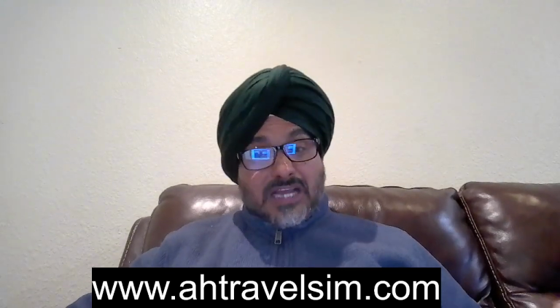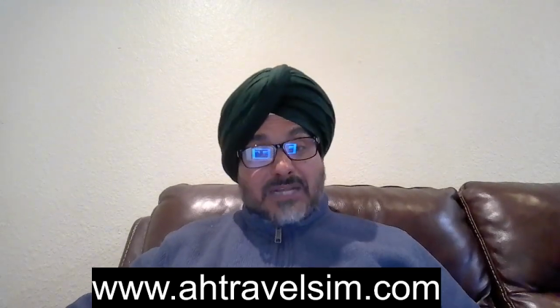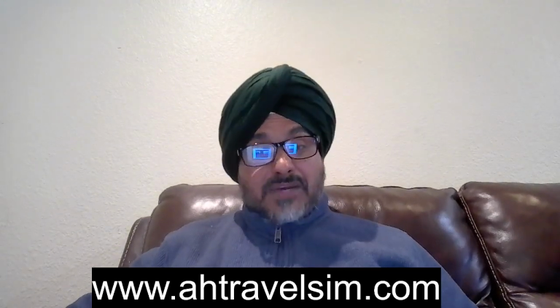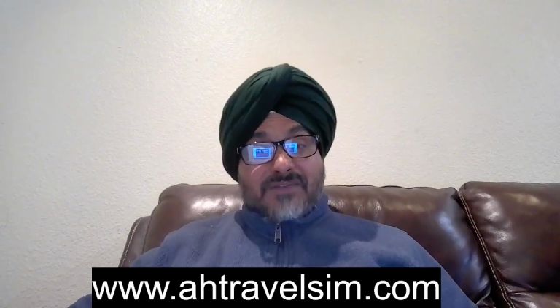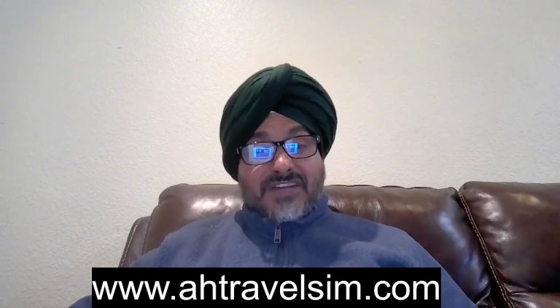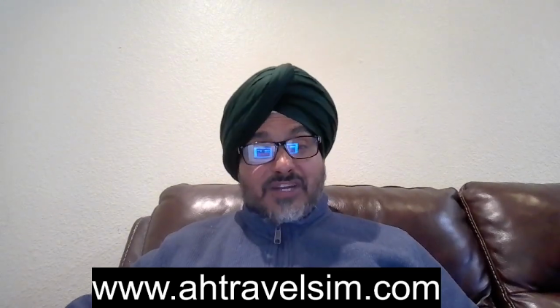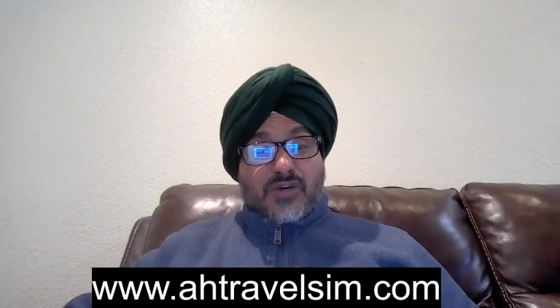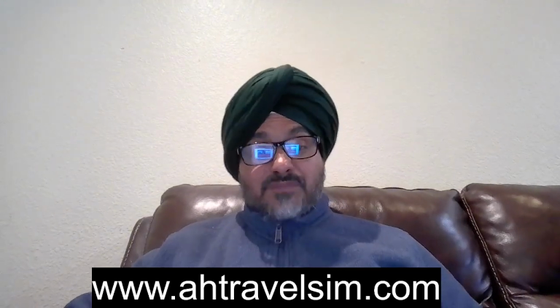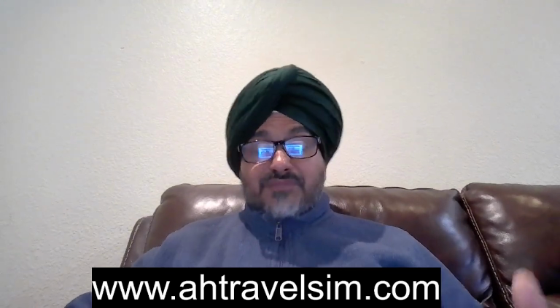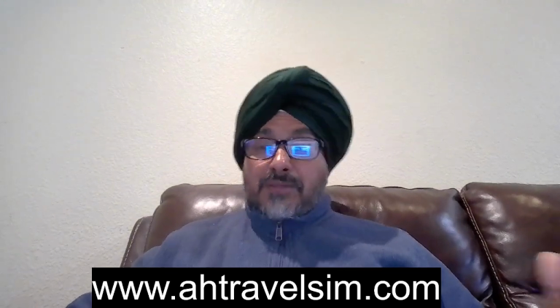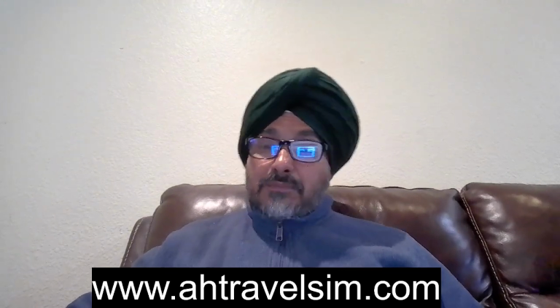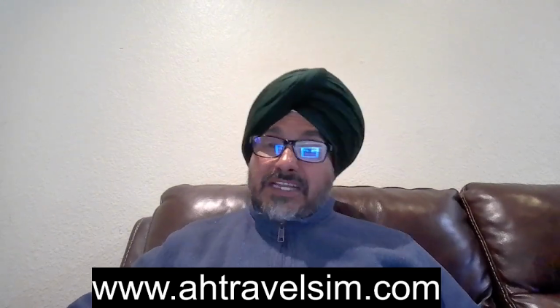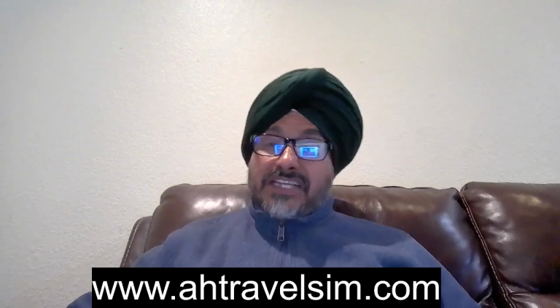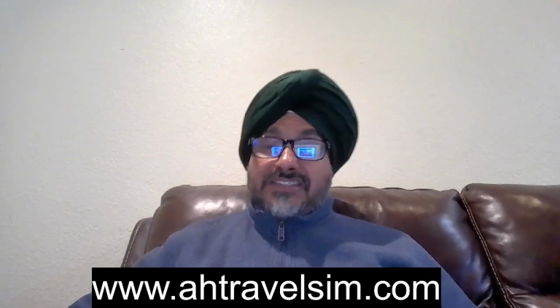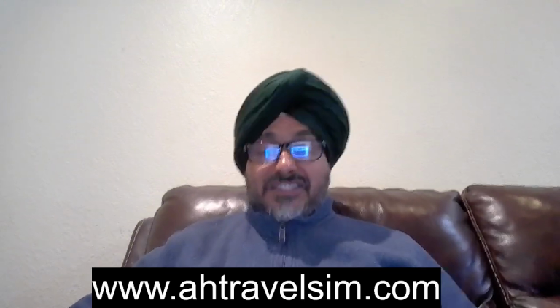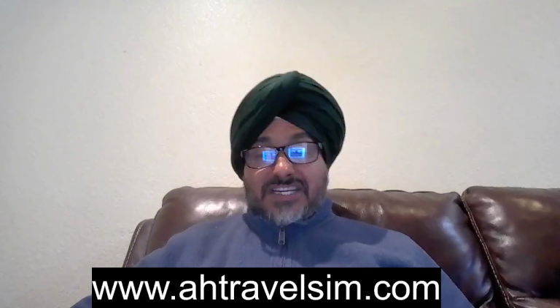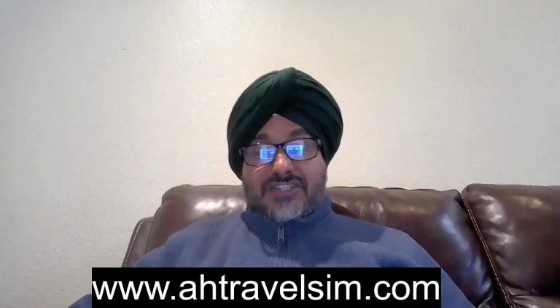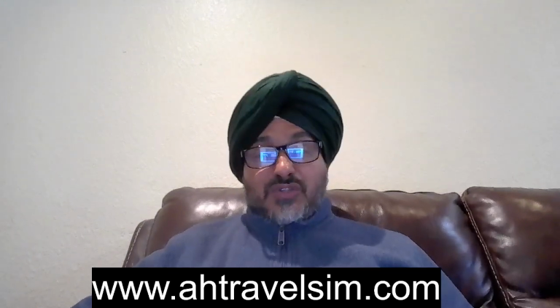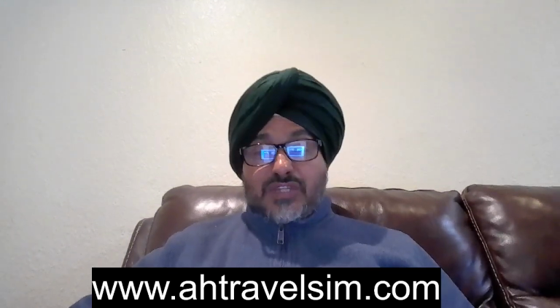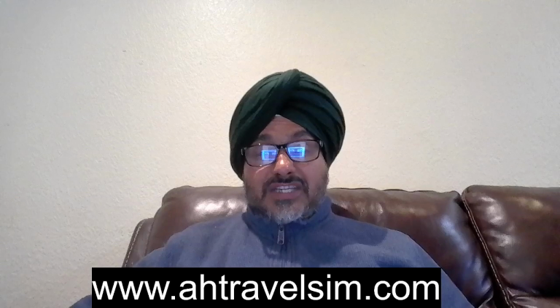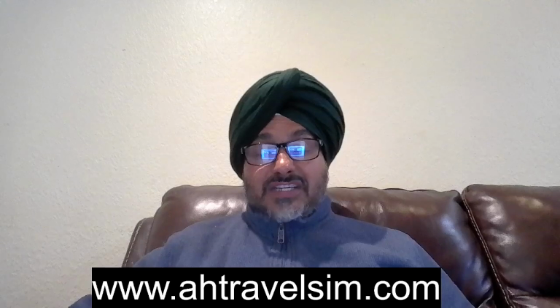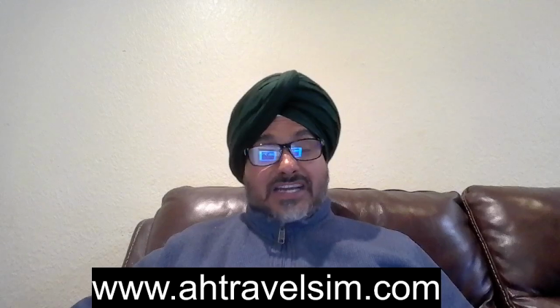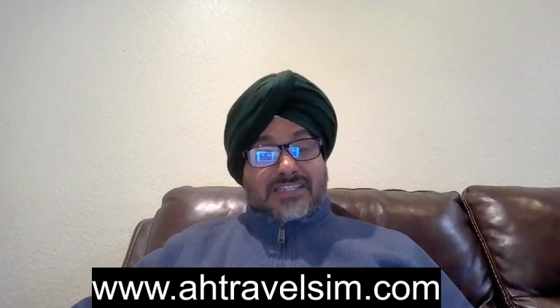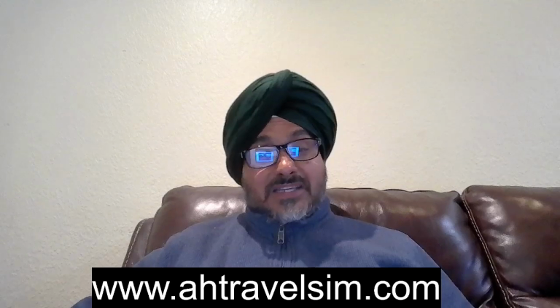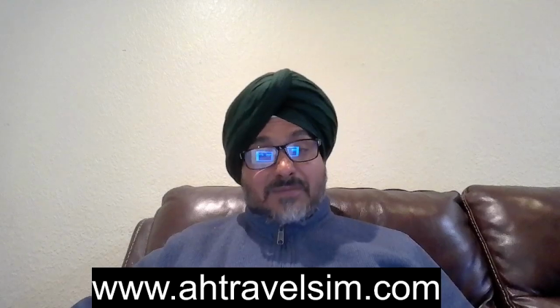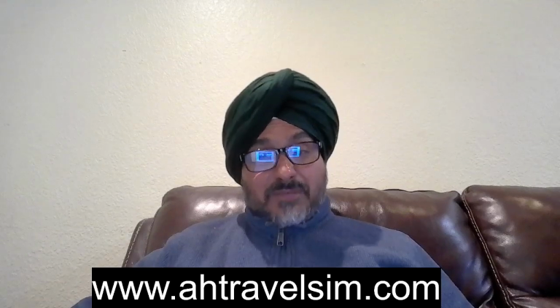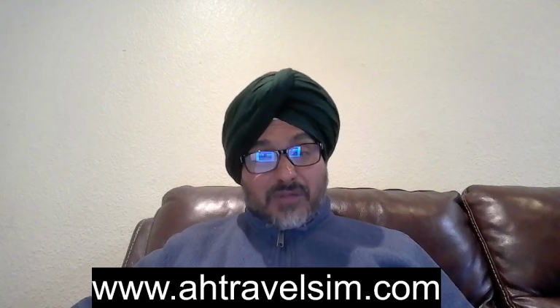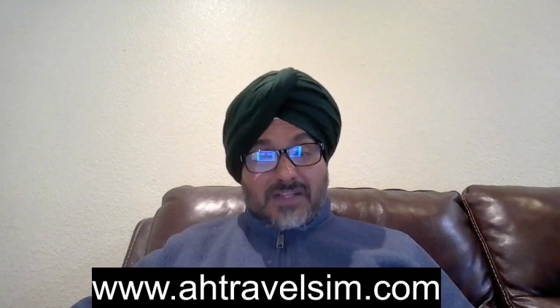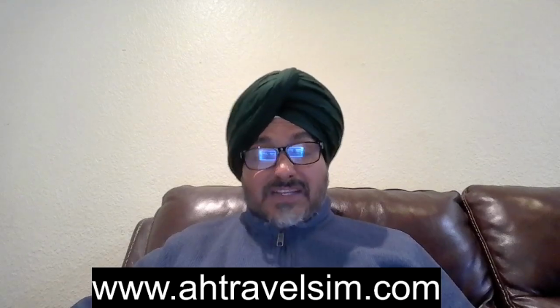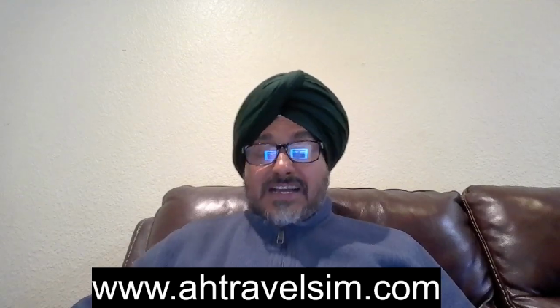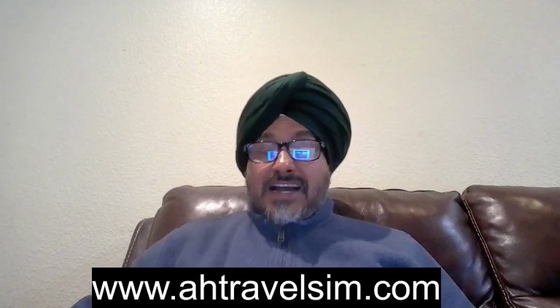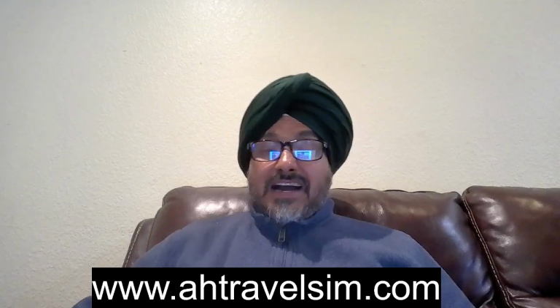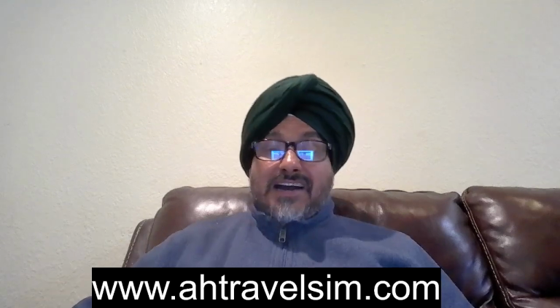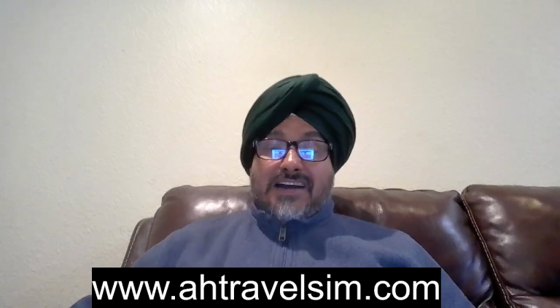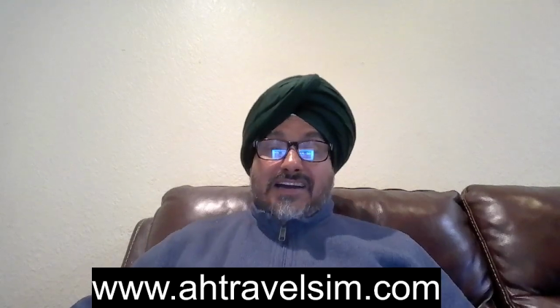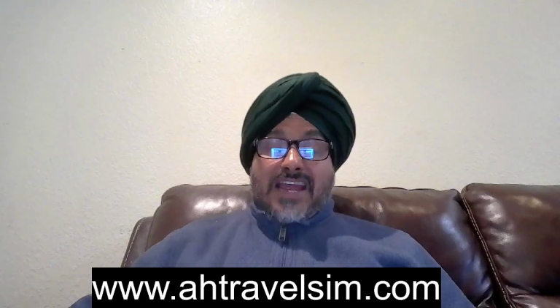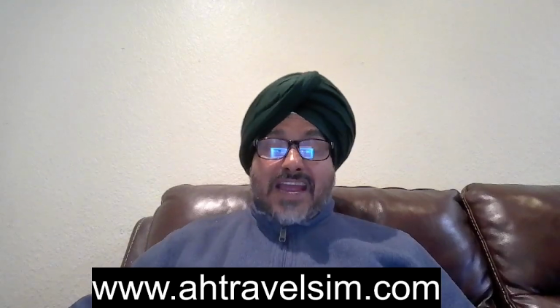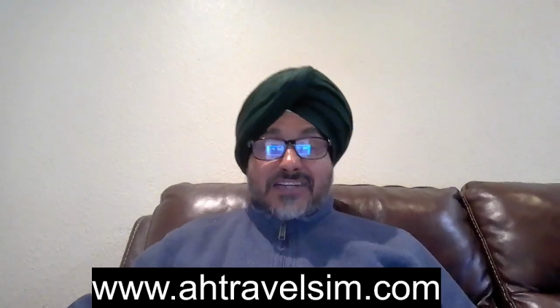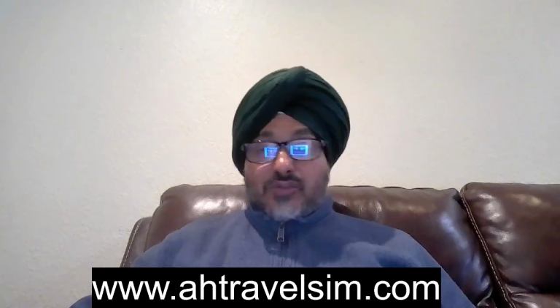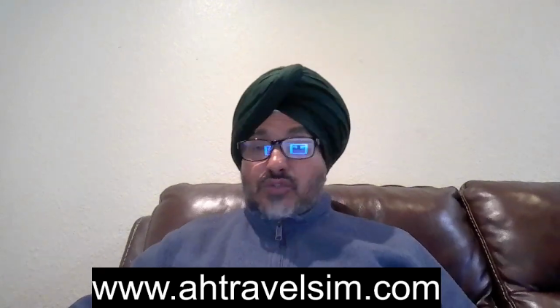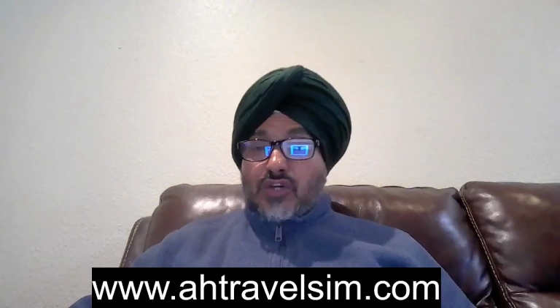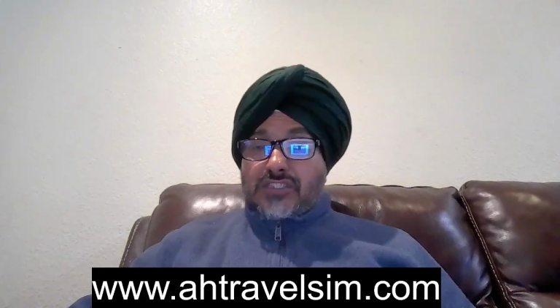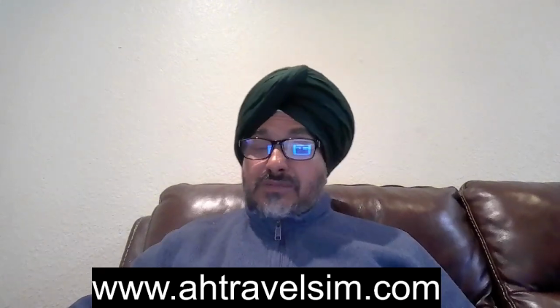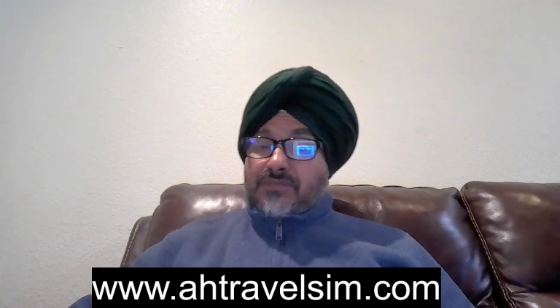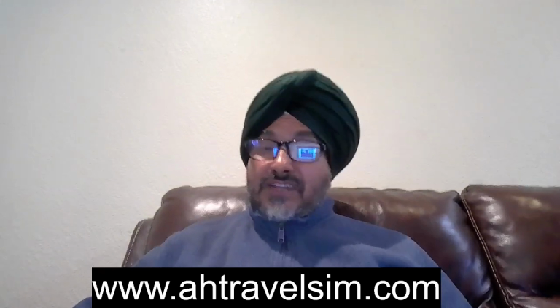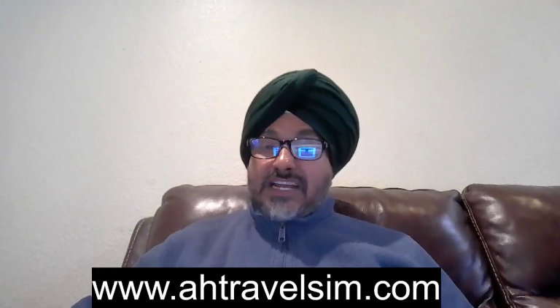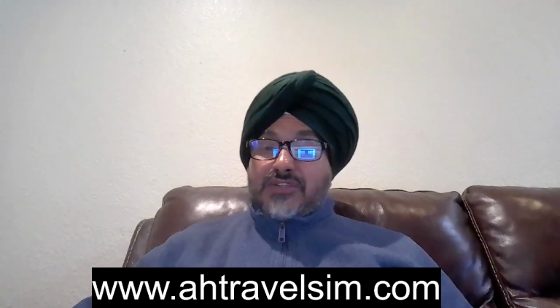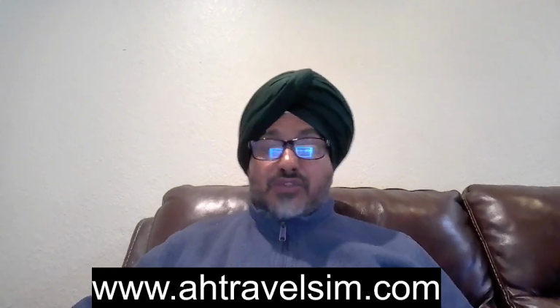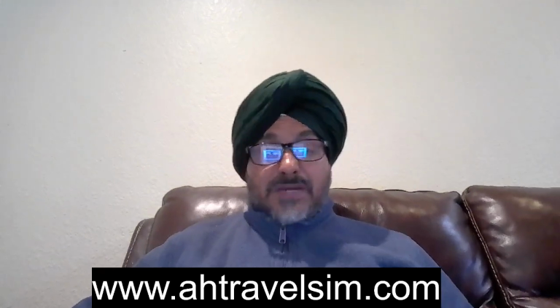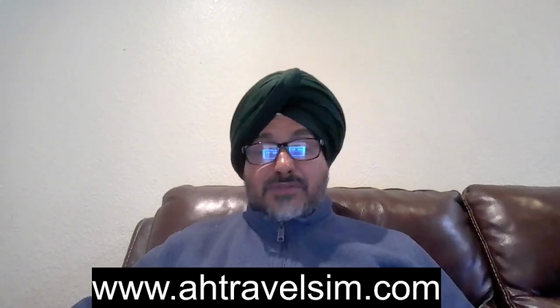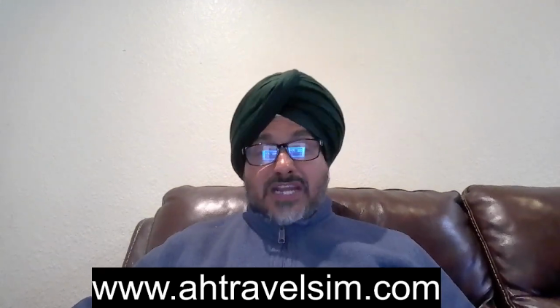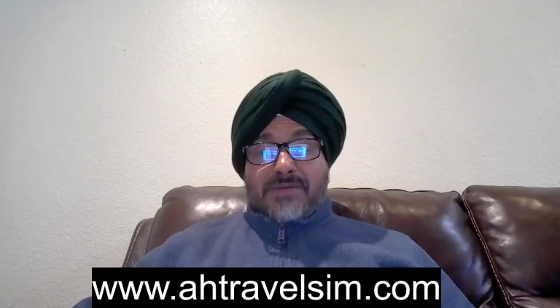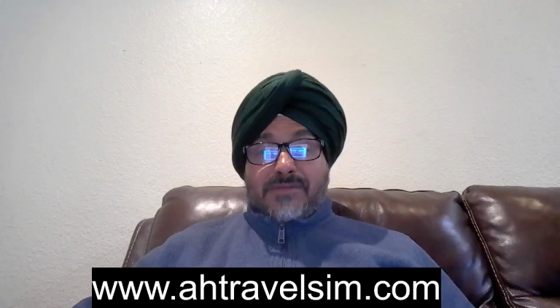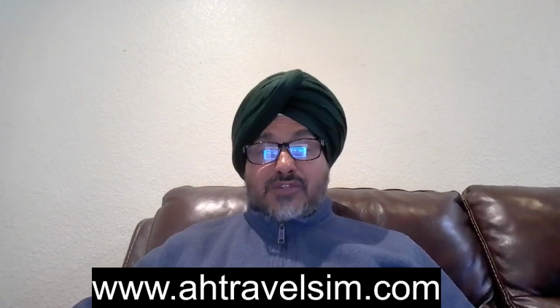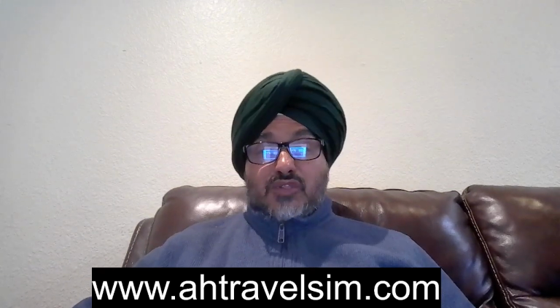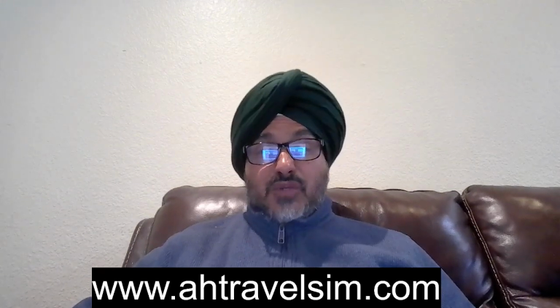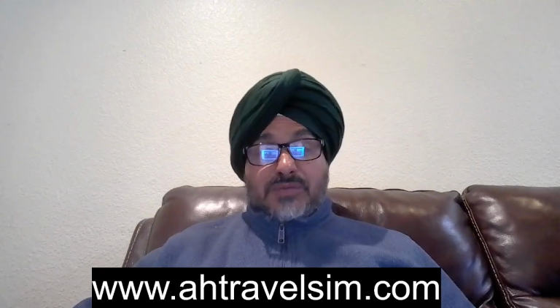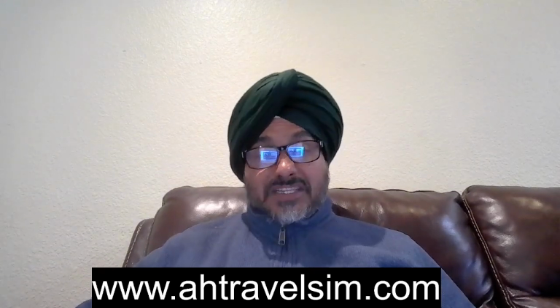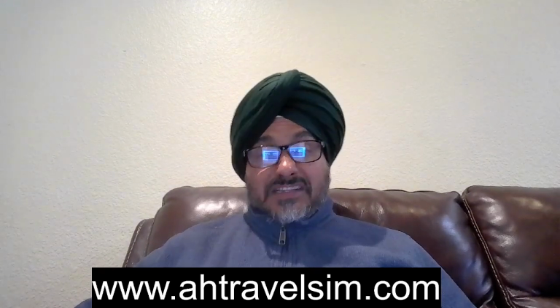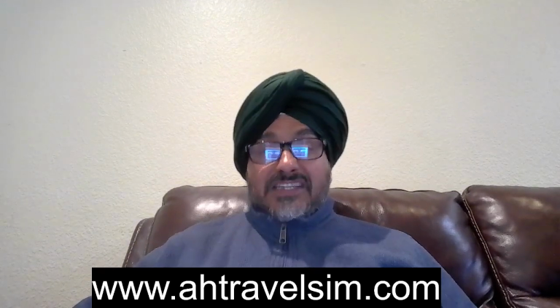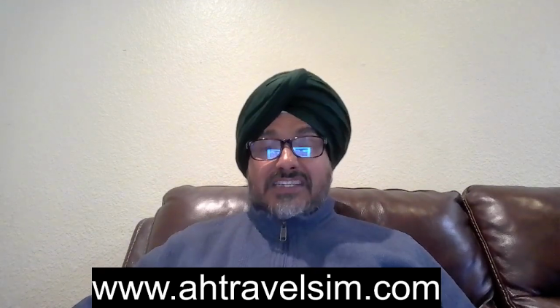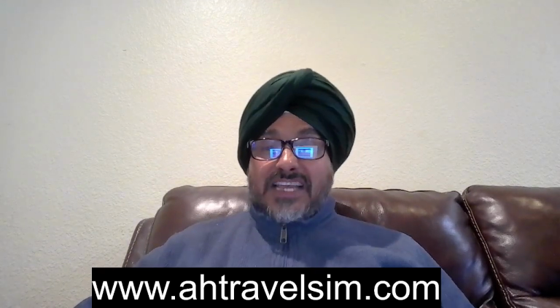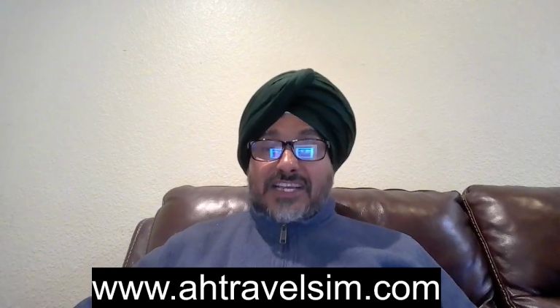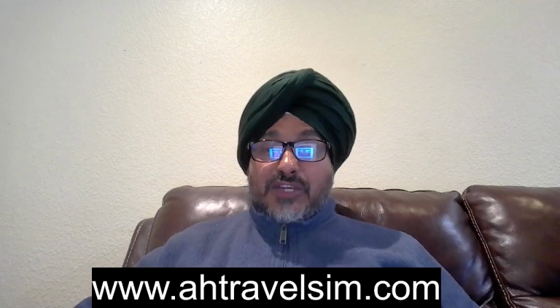If you like this video, please share it with other people, and do not forget to subscribe to our YouTube channel. Thank you.